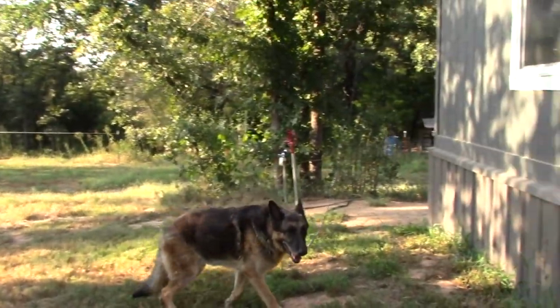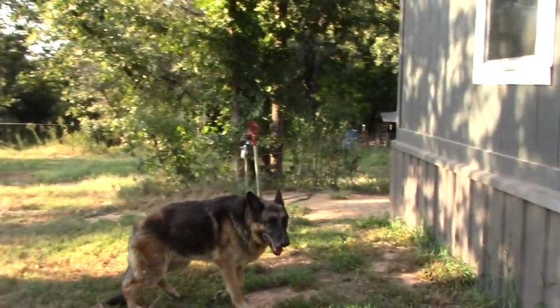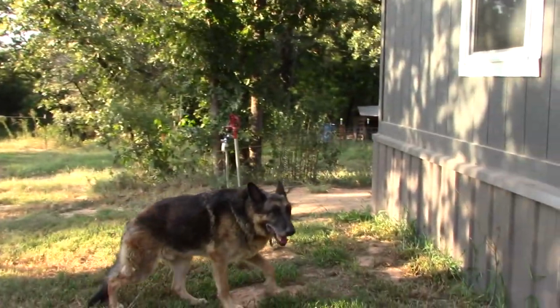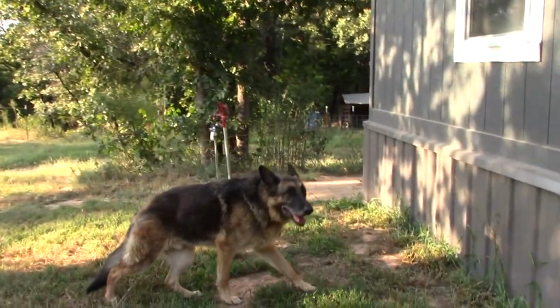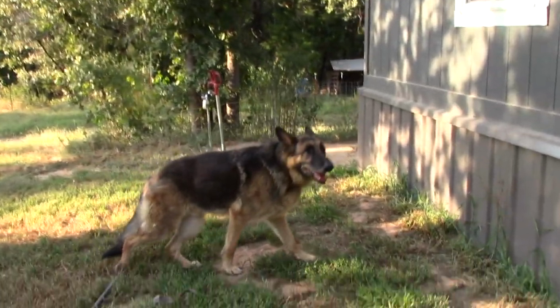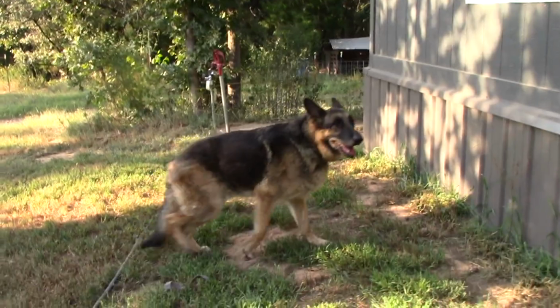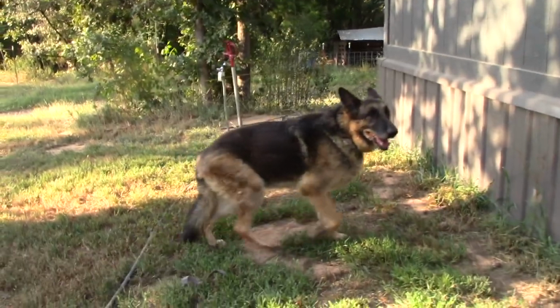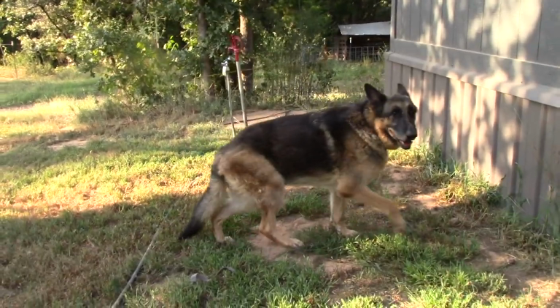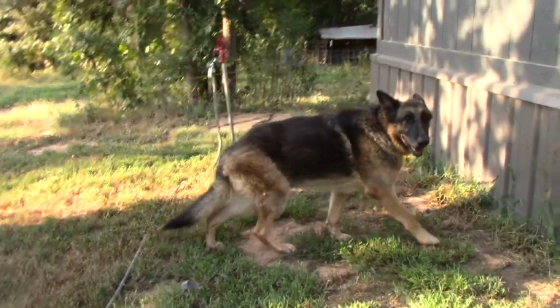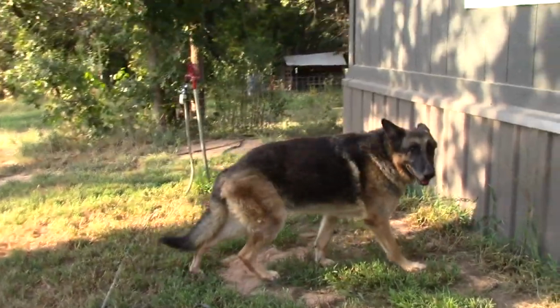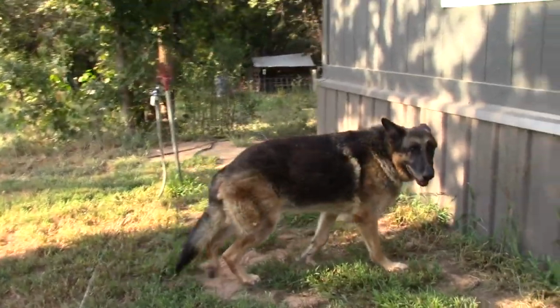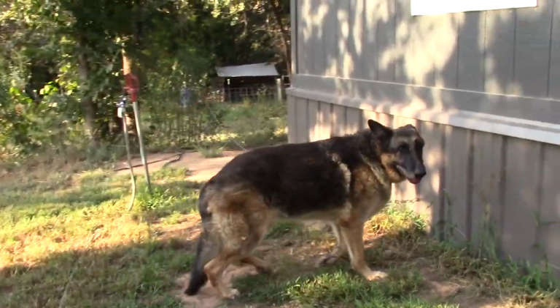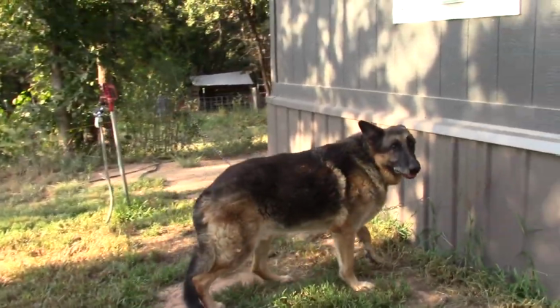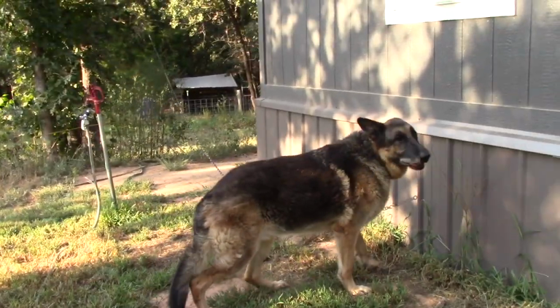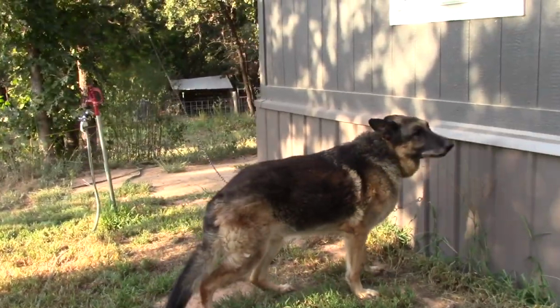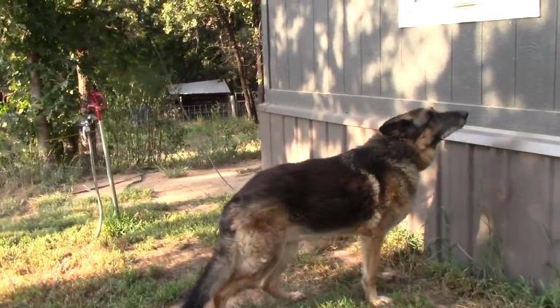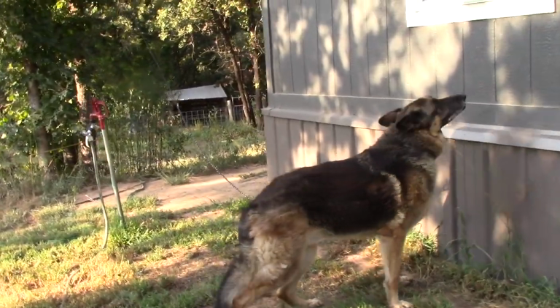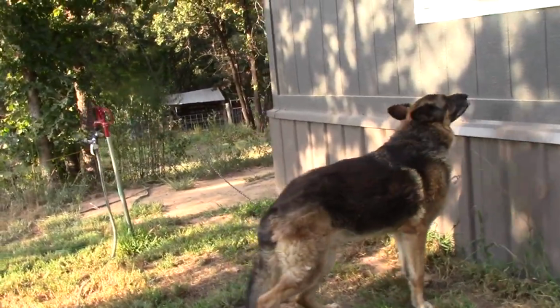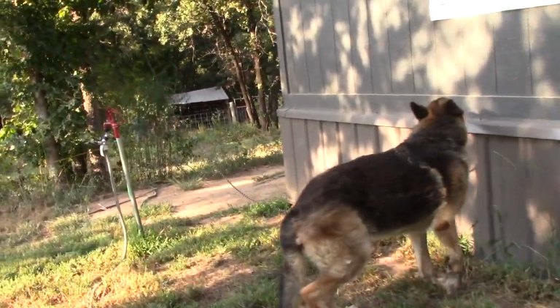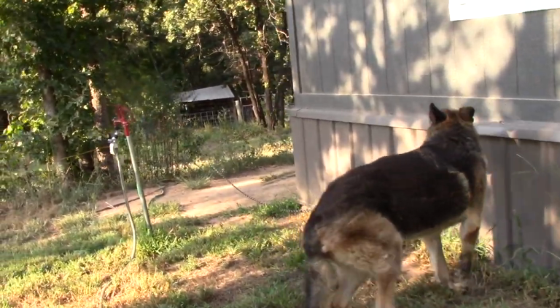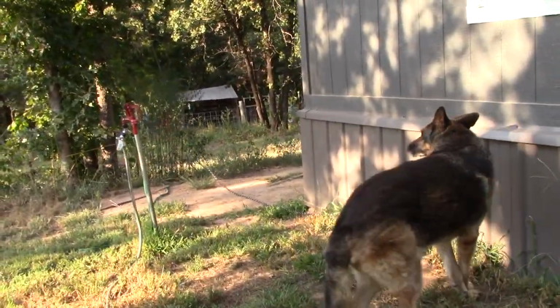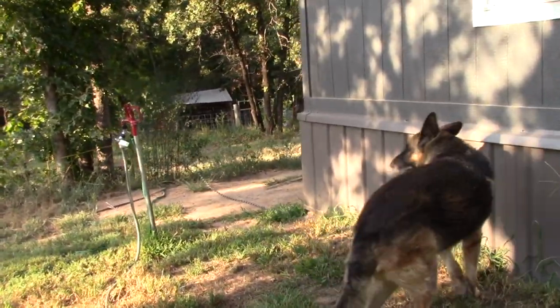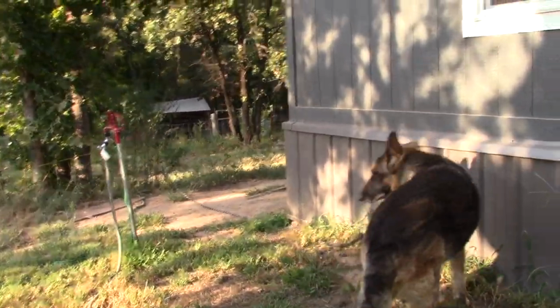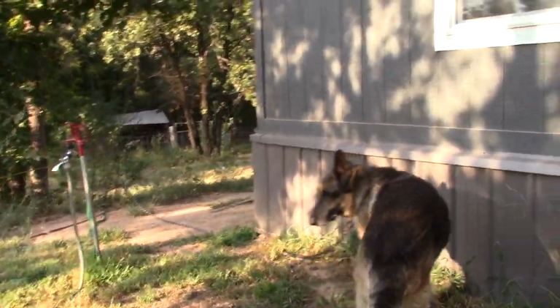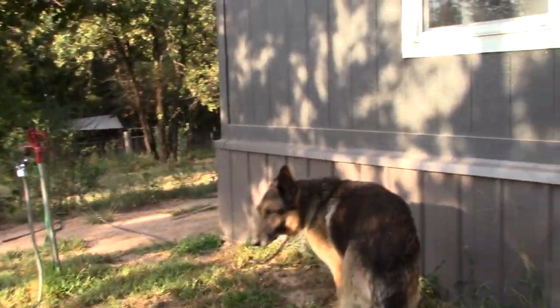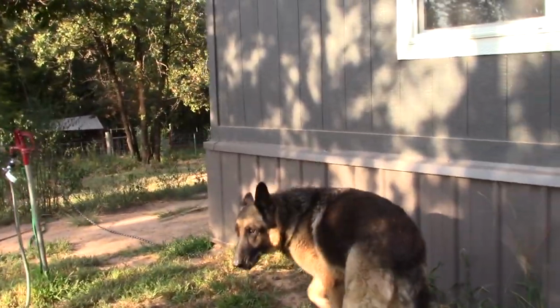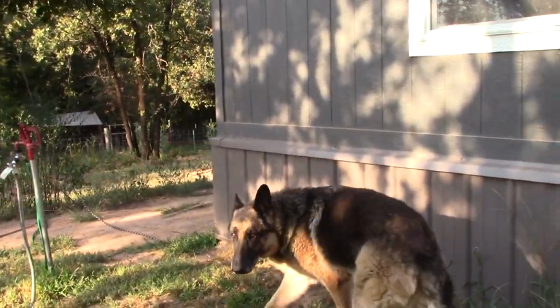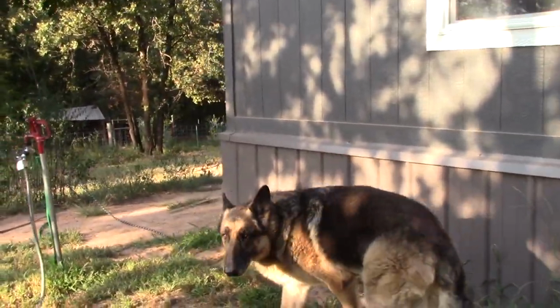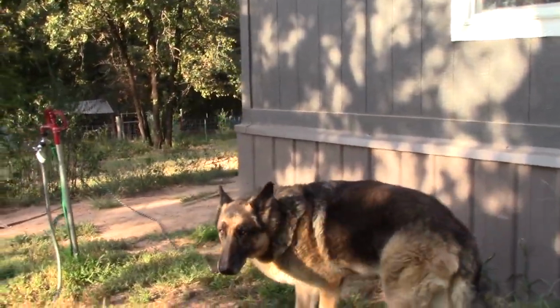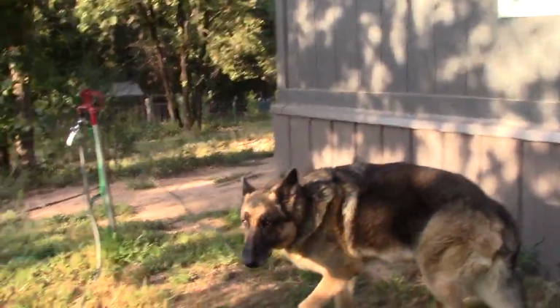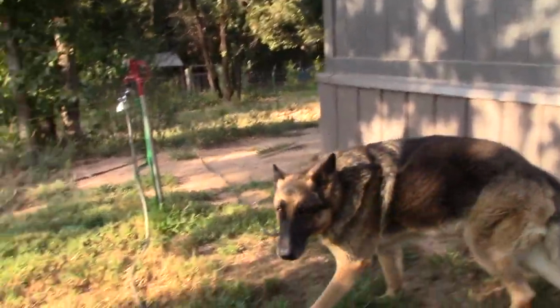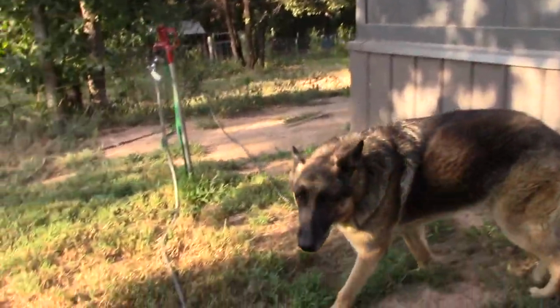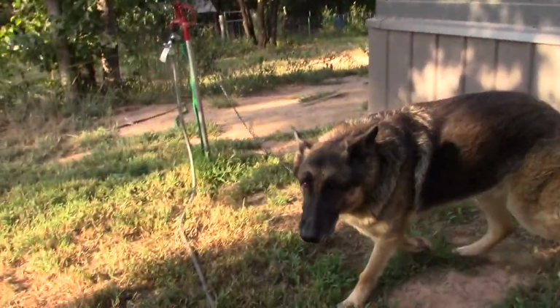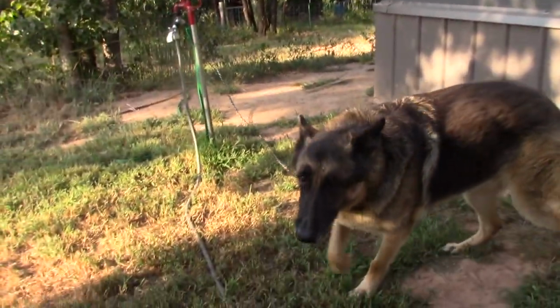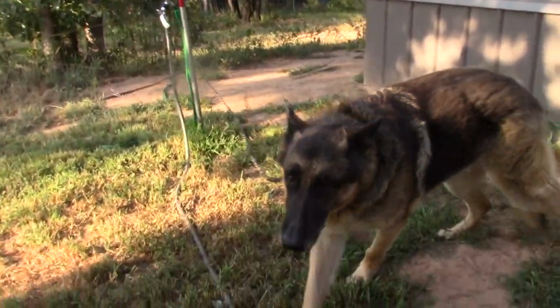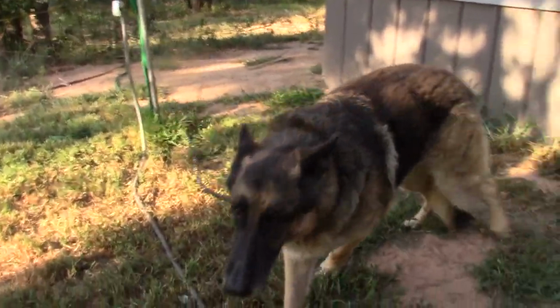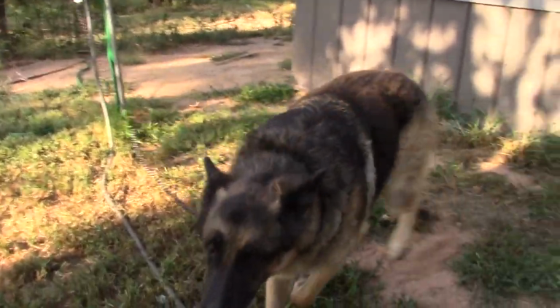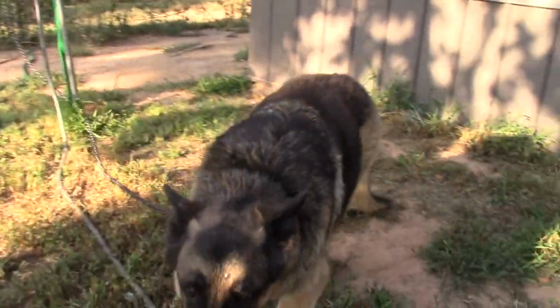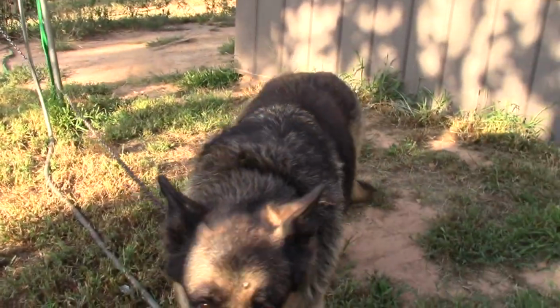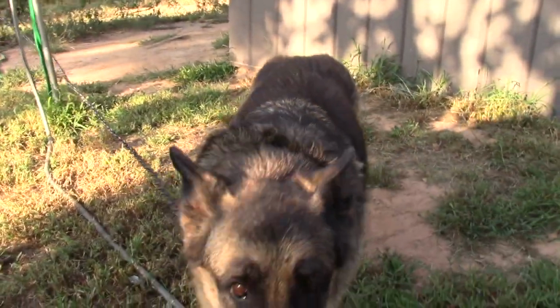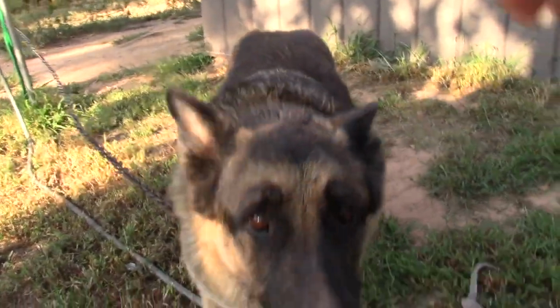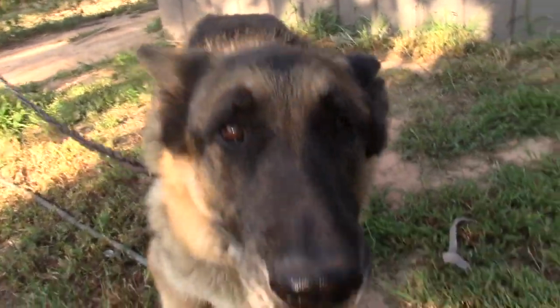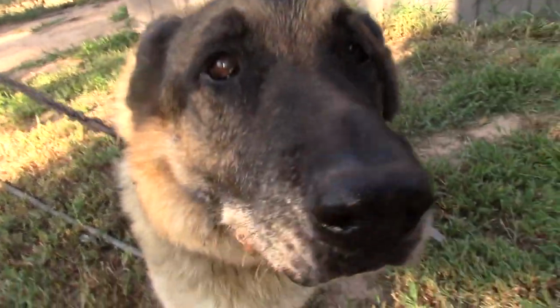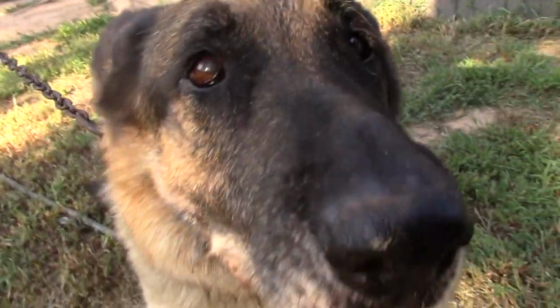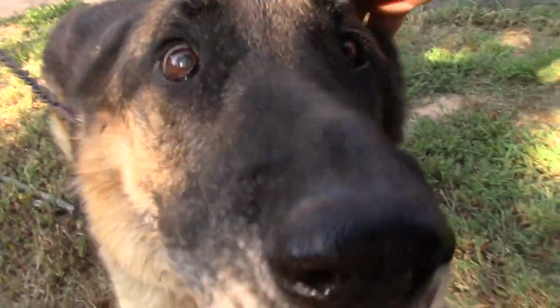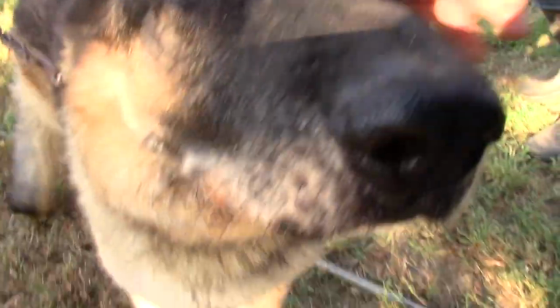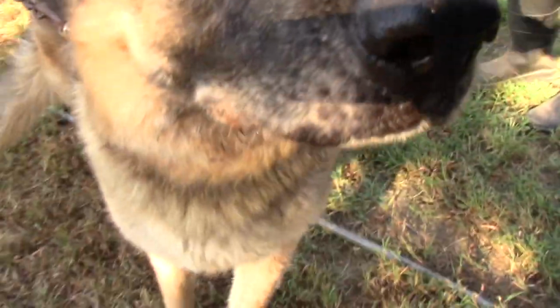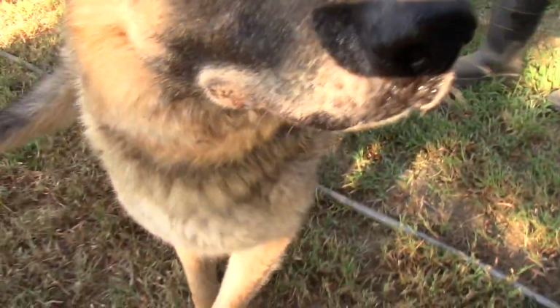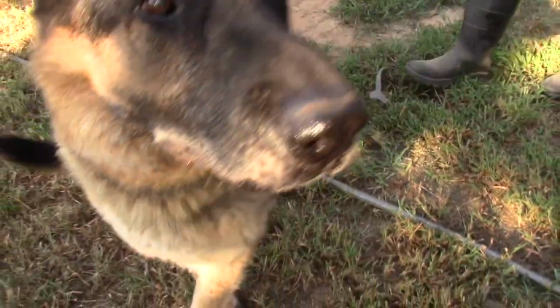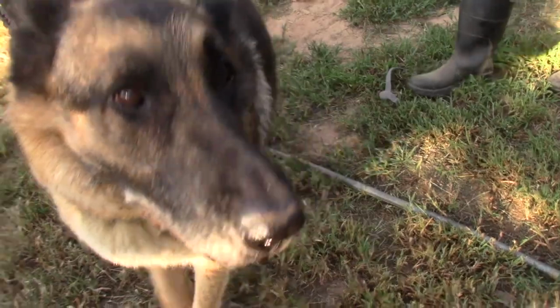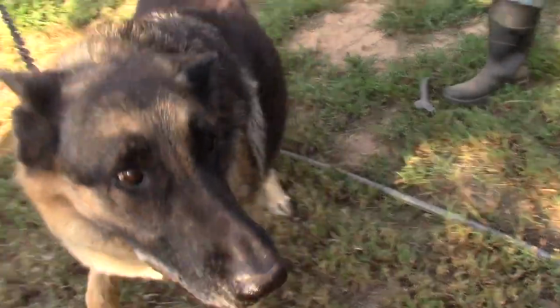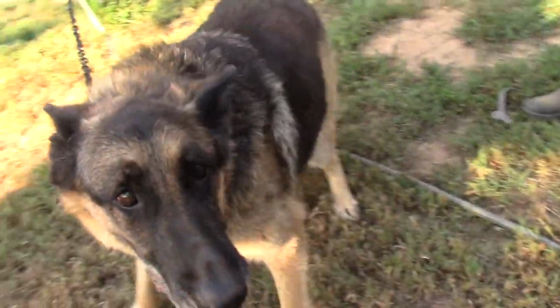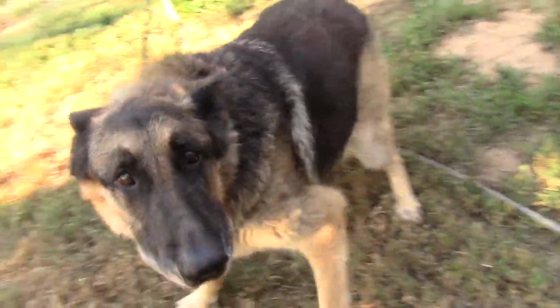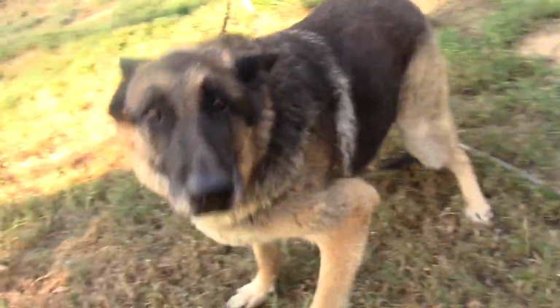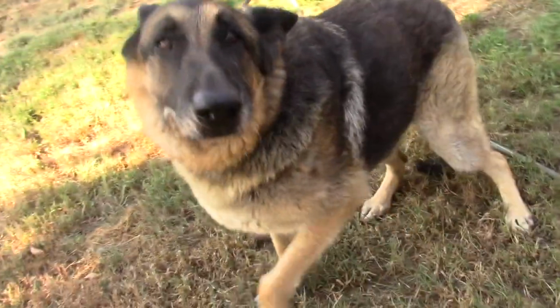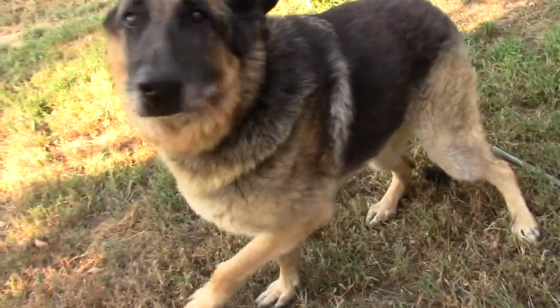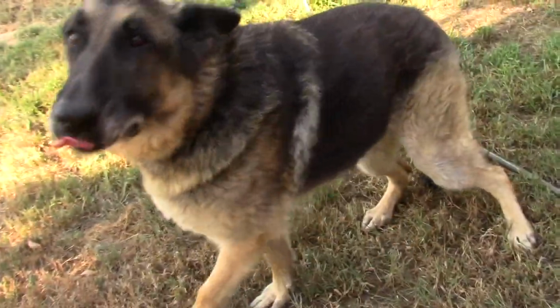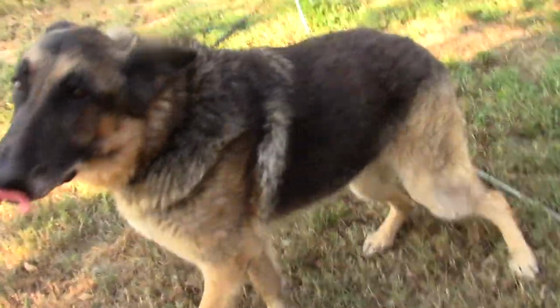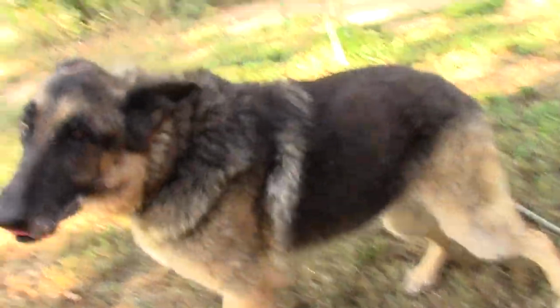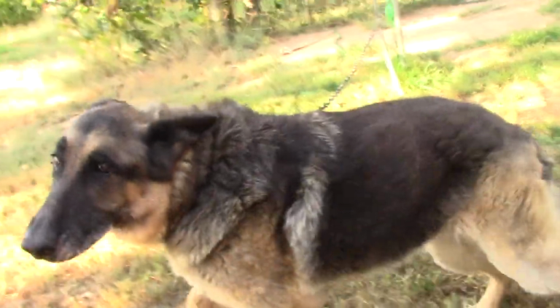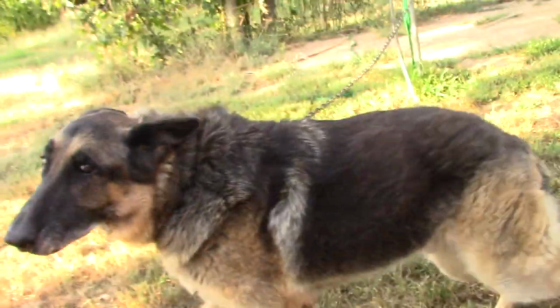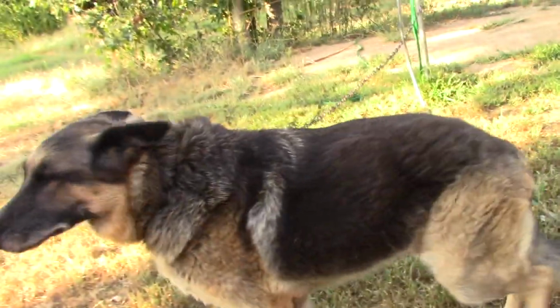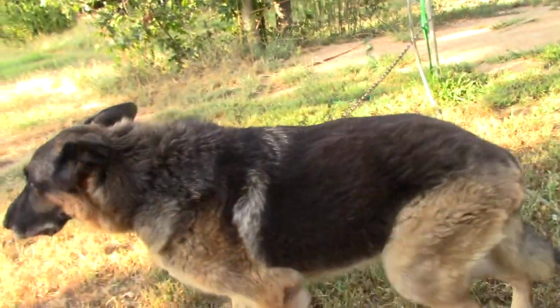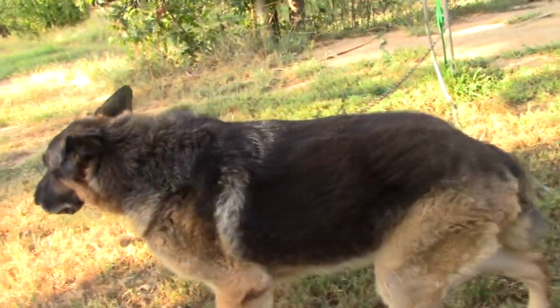There's thunder! Hello, how are you? Yeah!